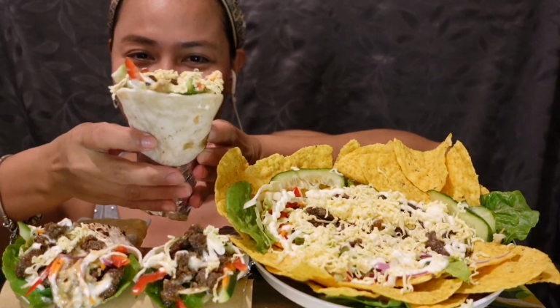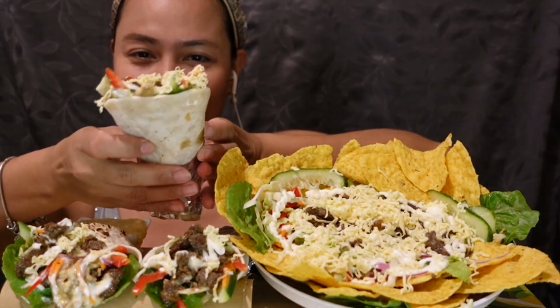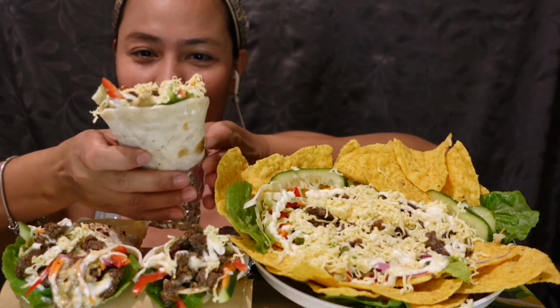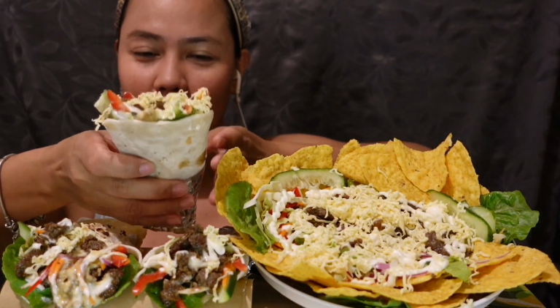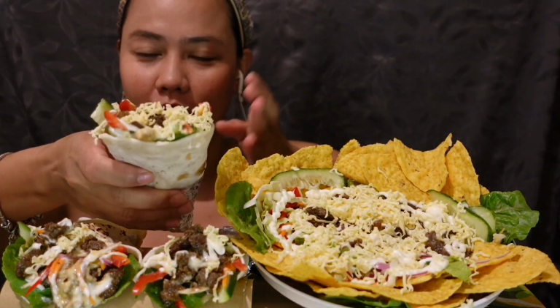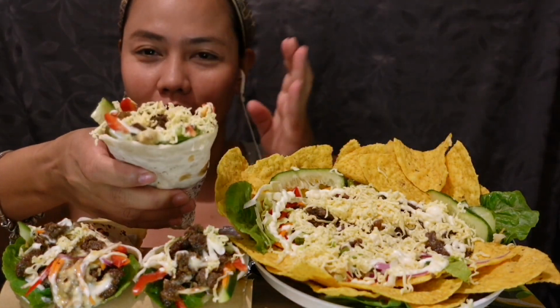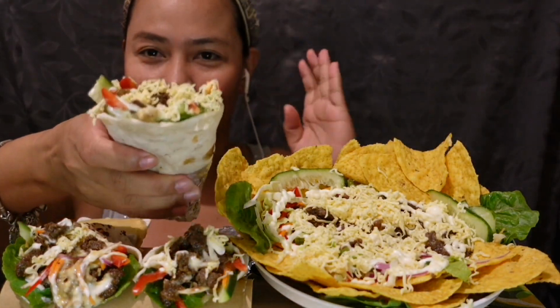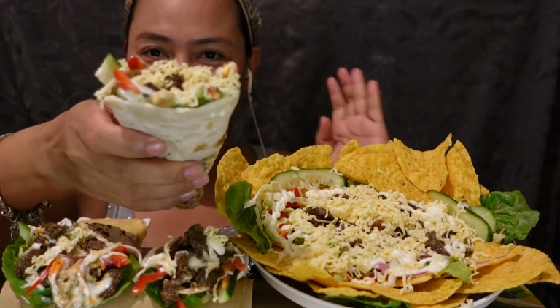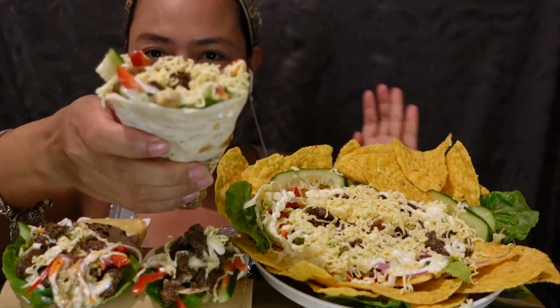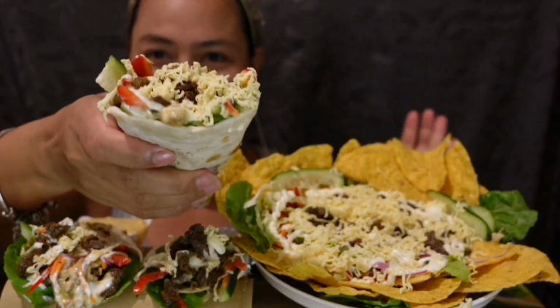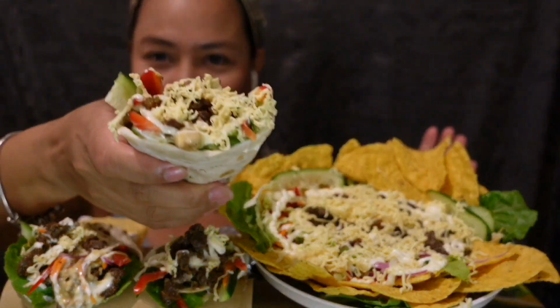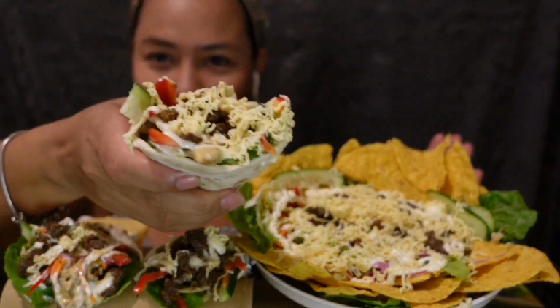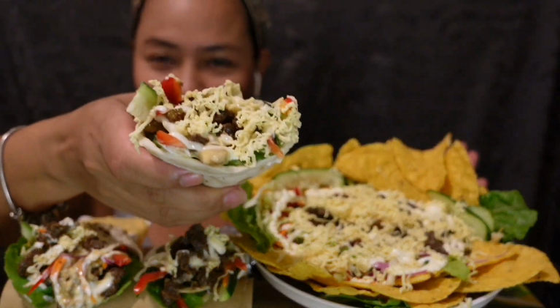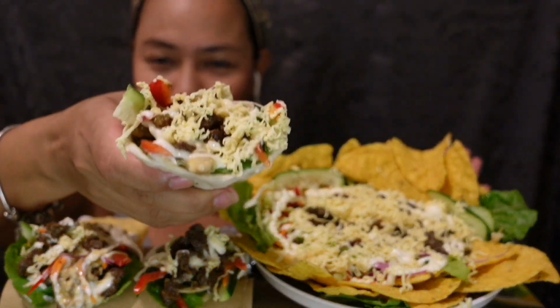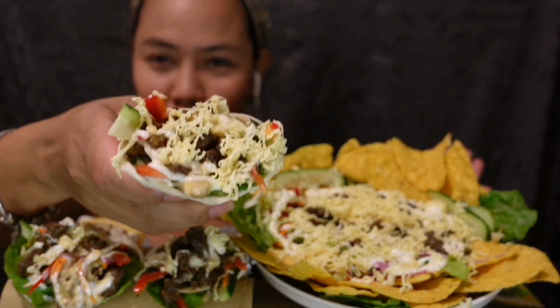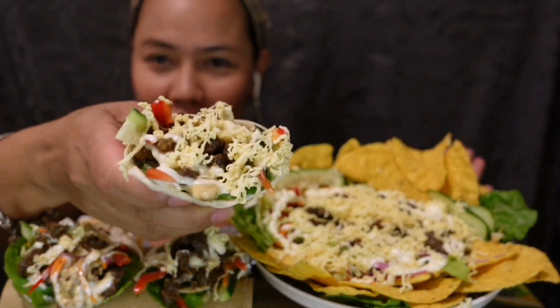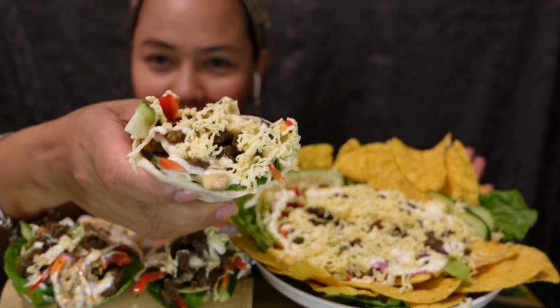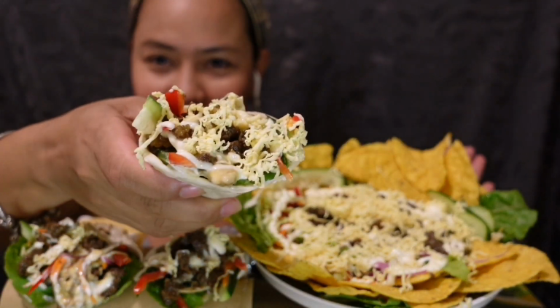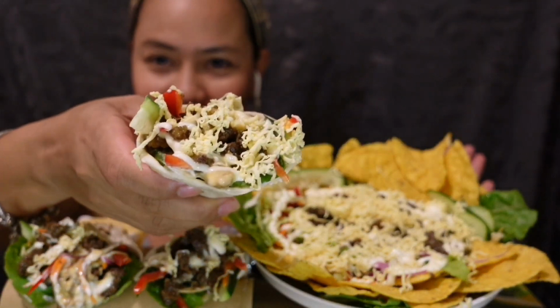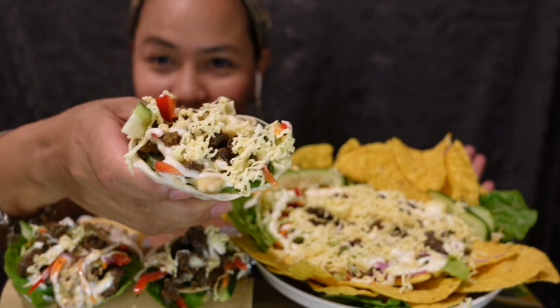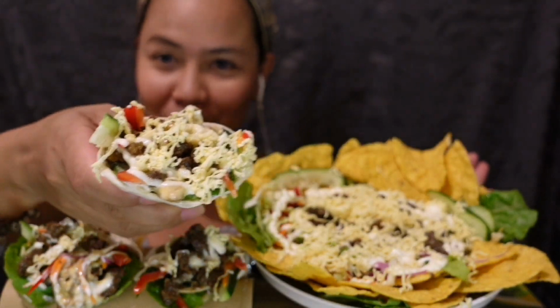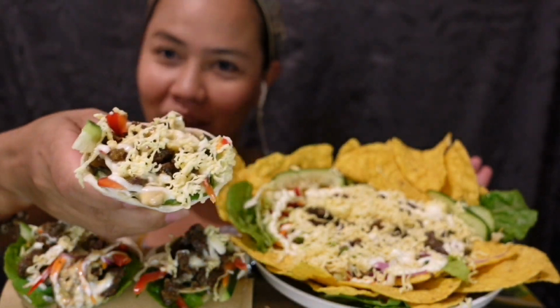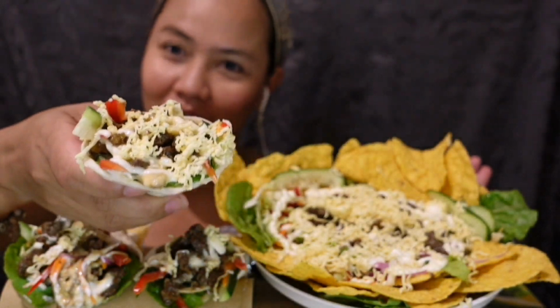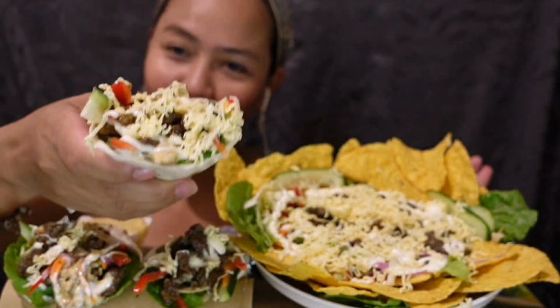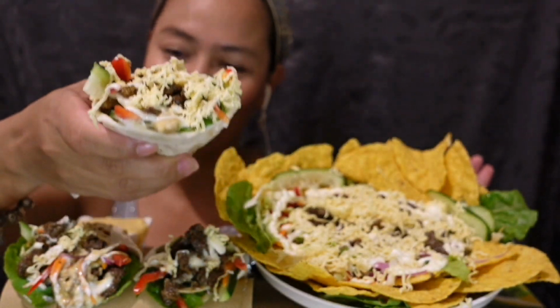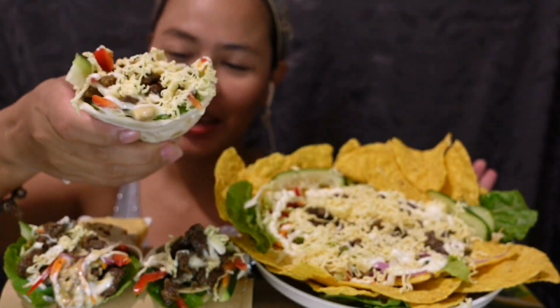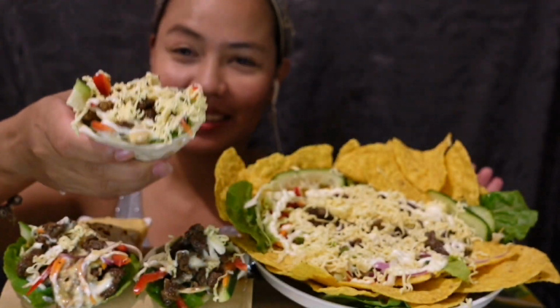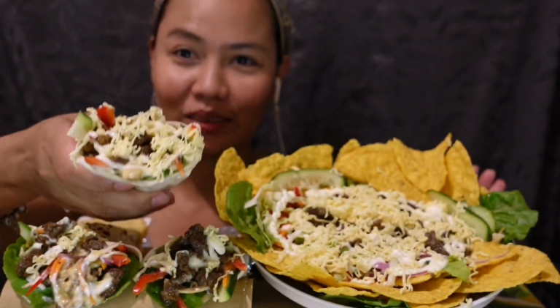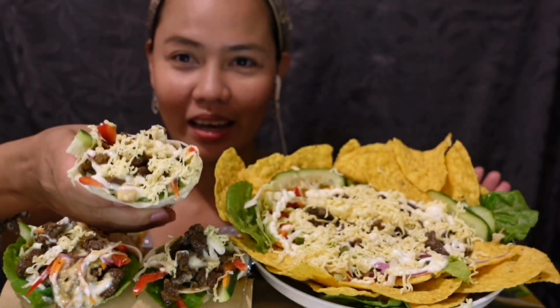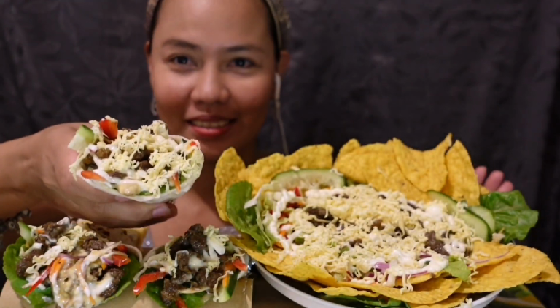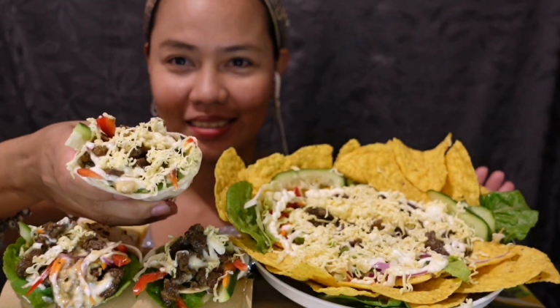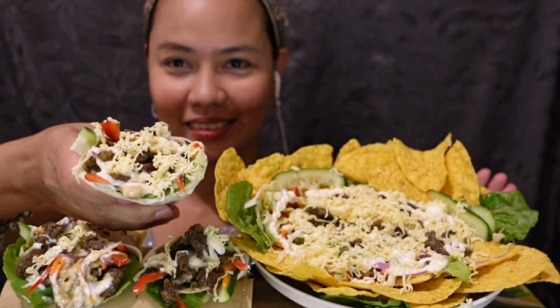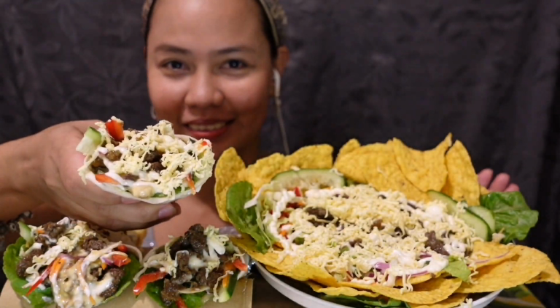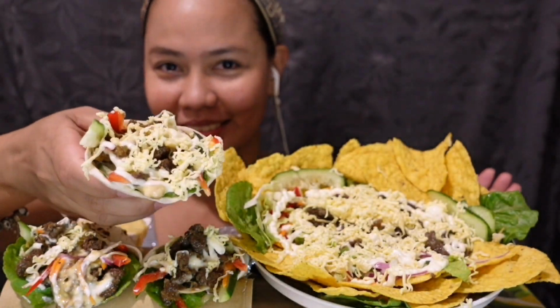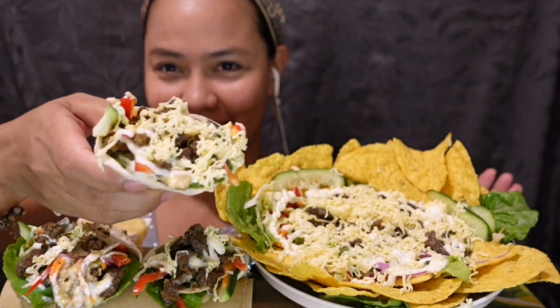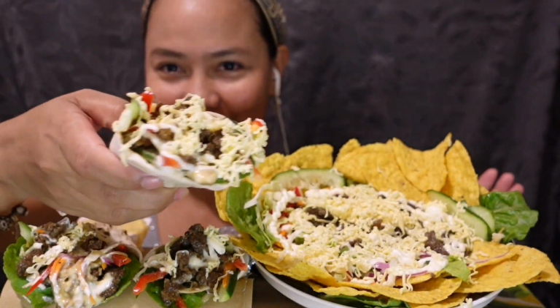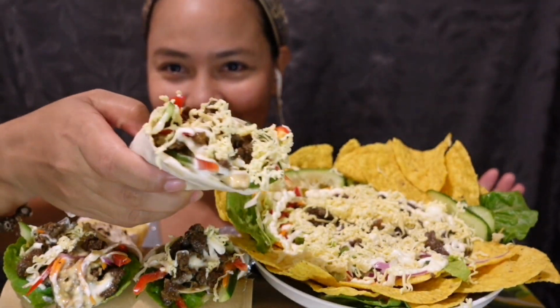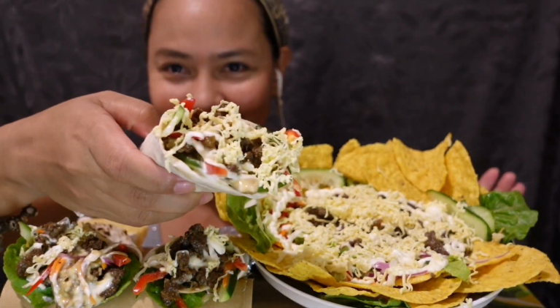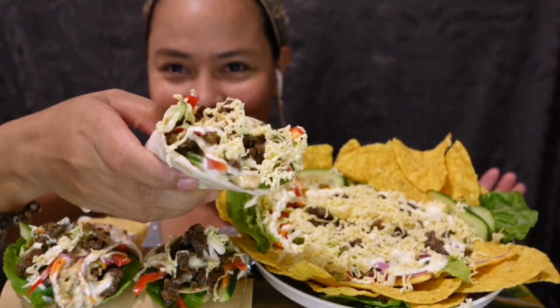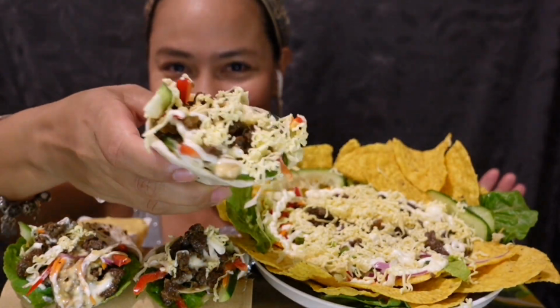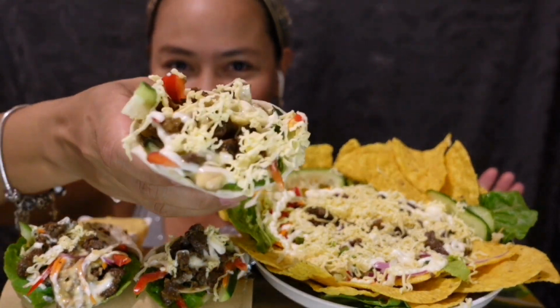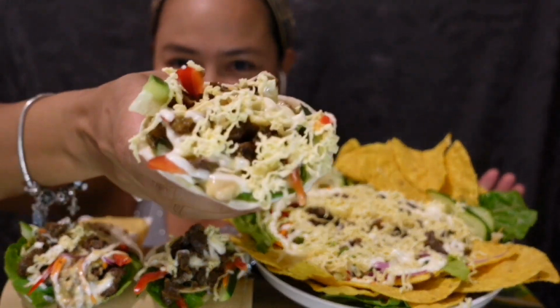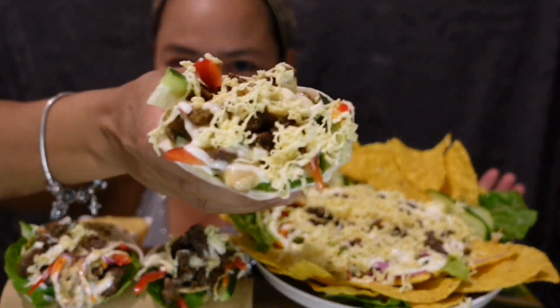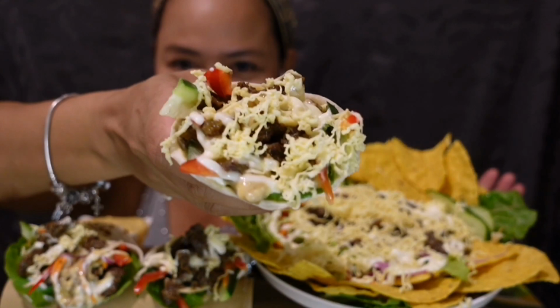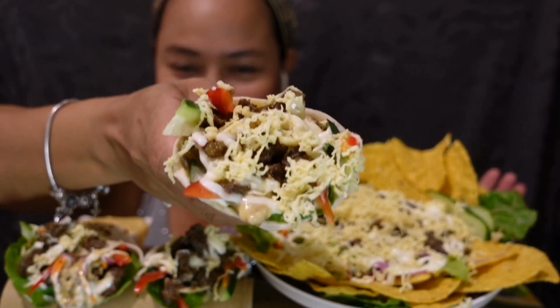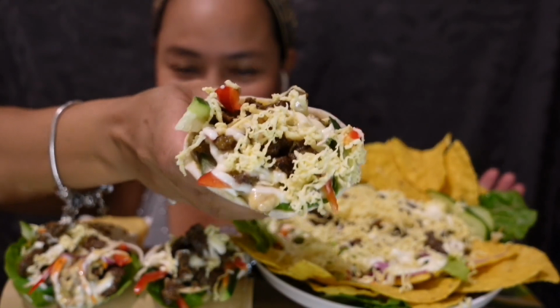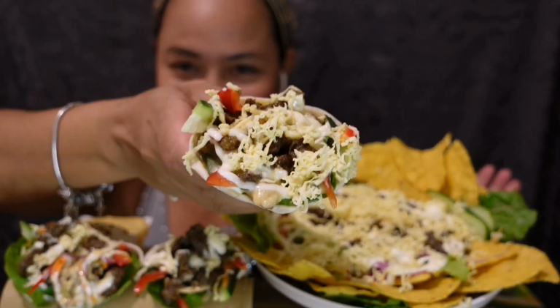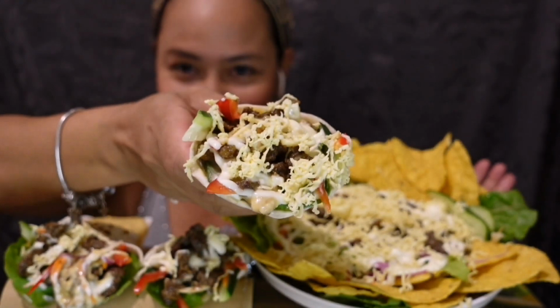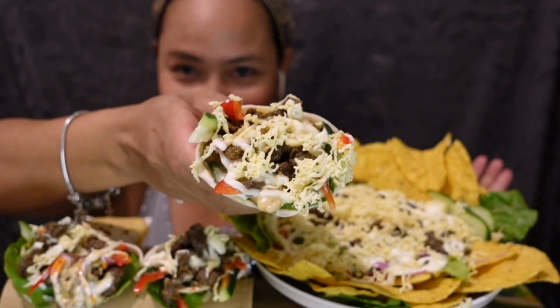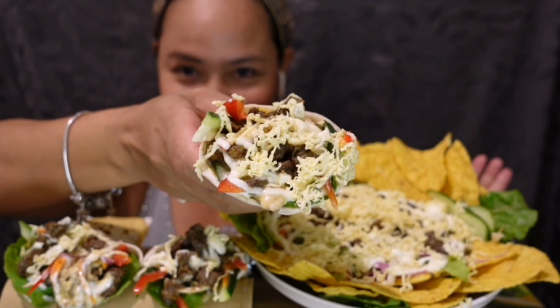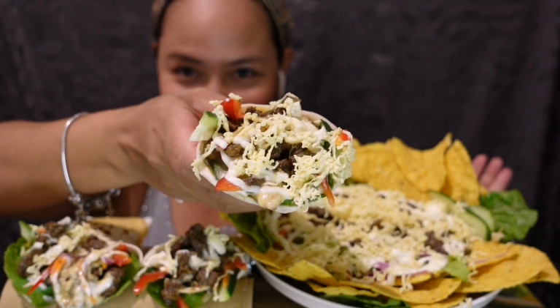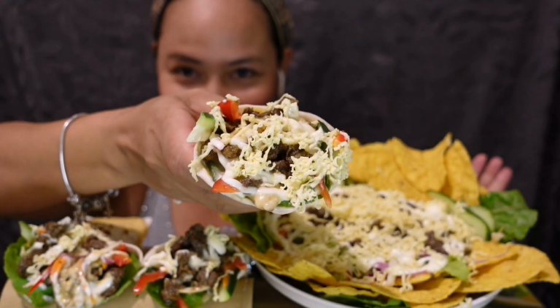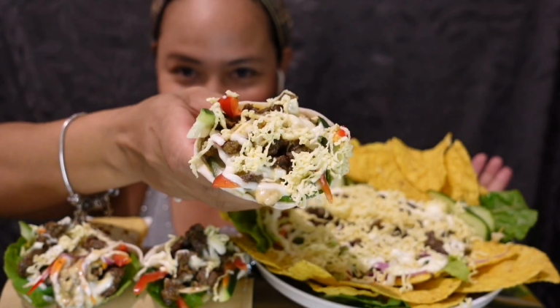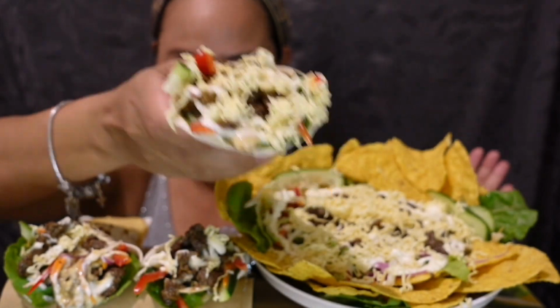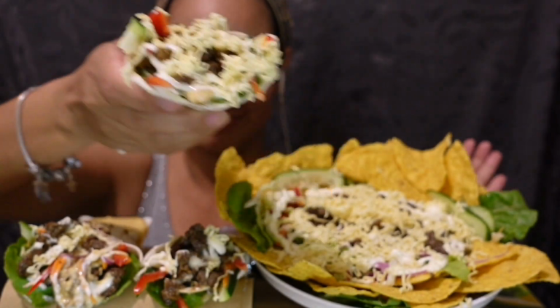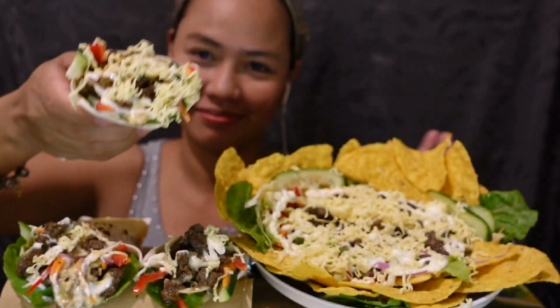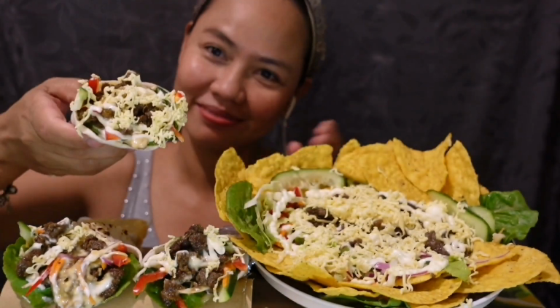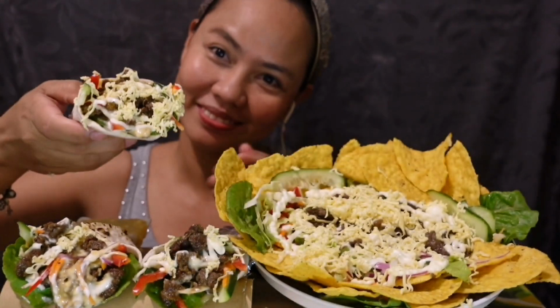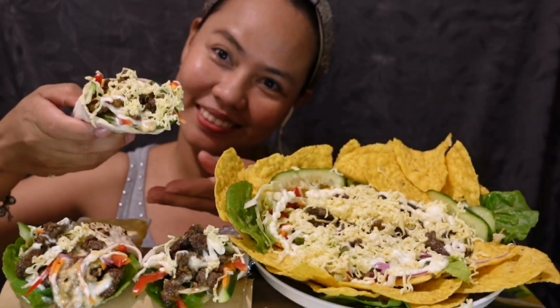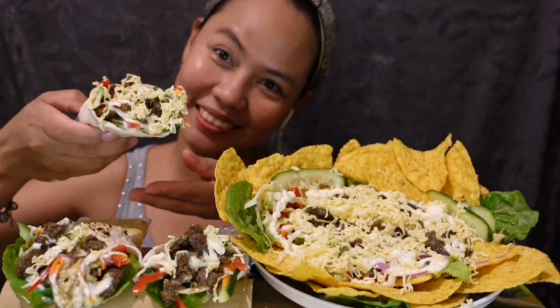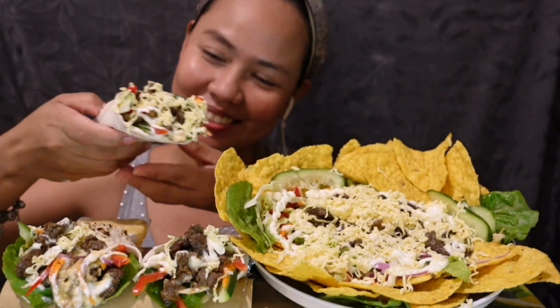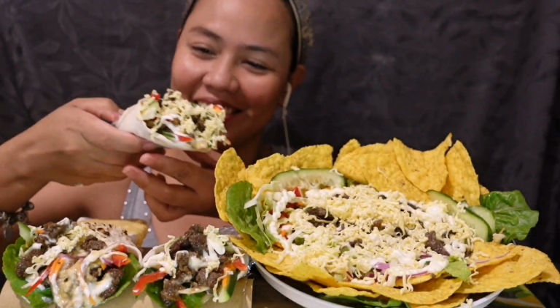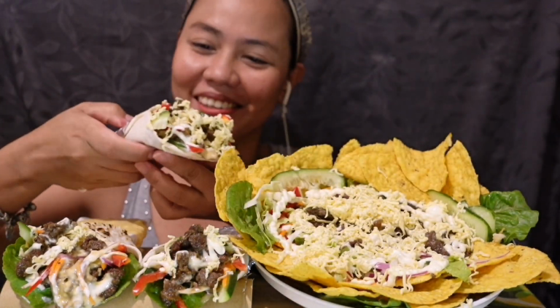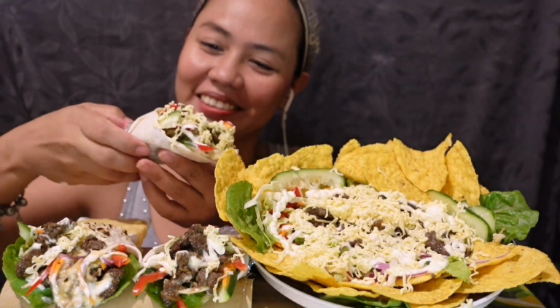Ito ang aking shawarma! O diba? Homemade ito guys!